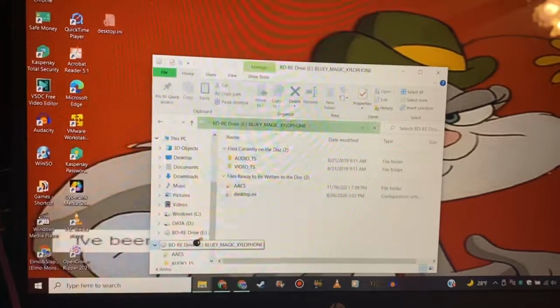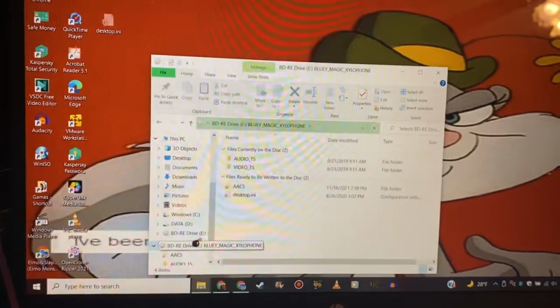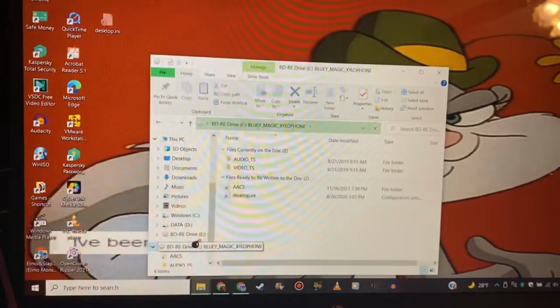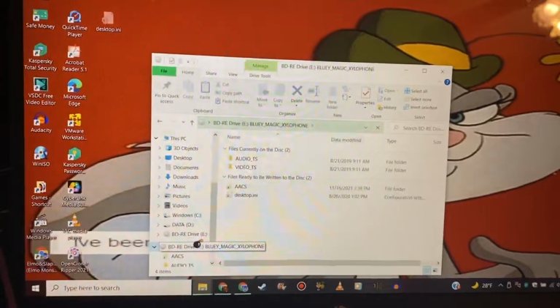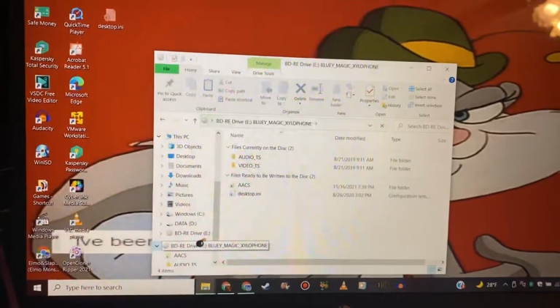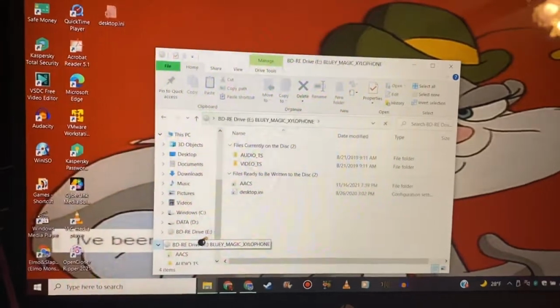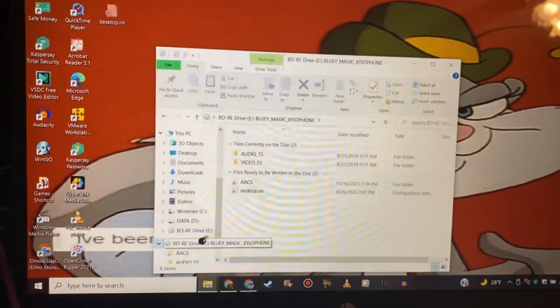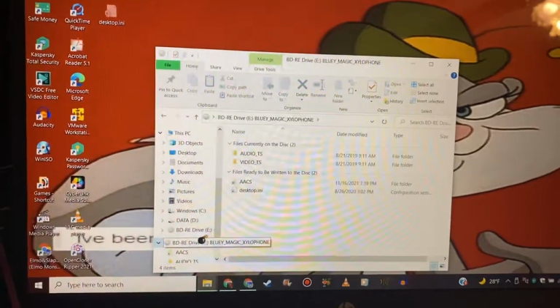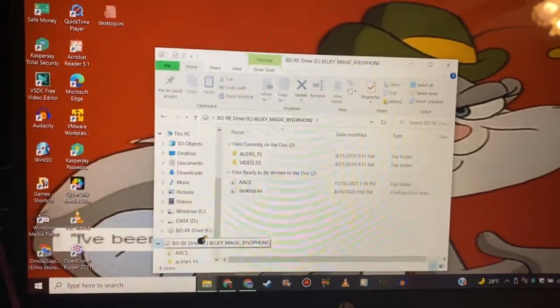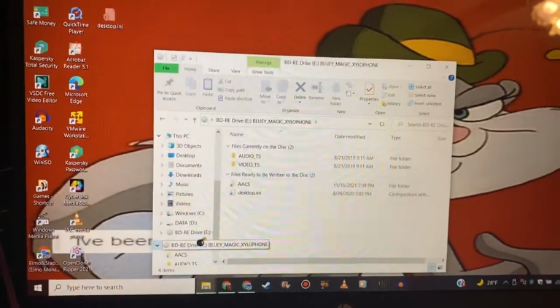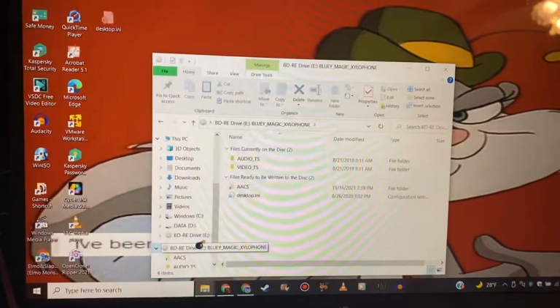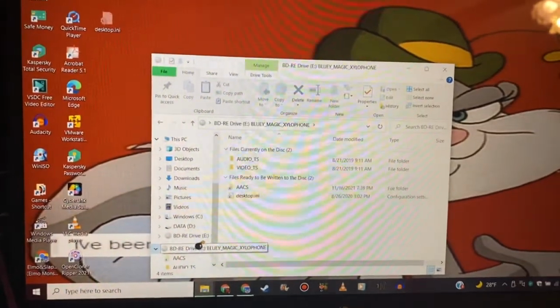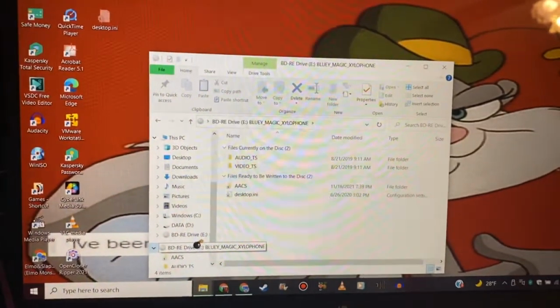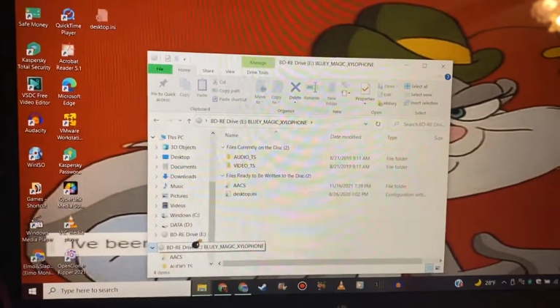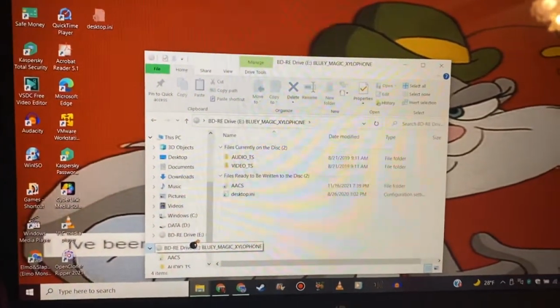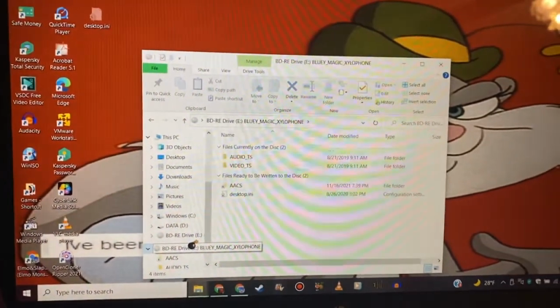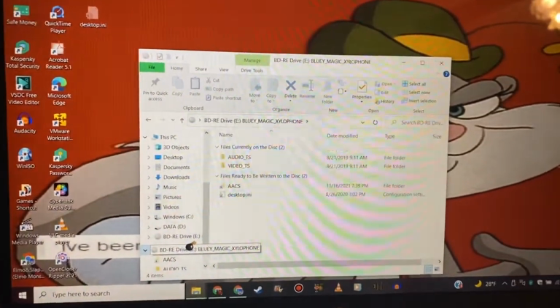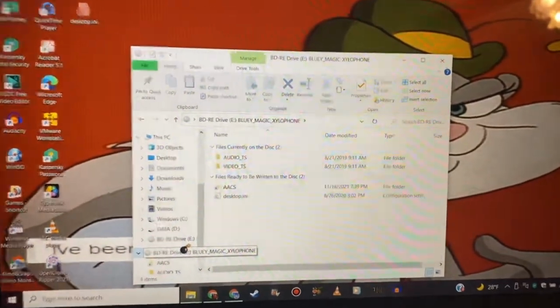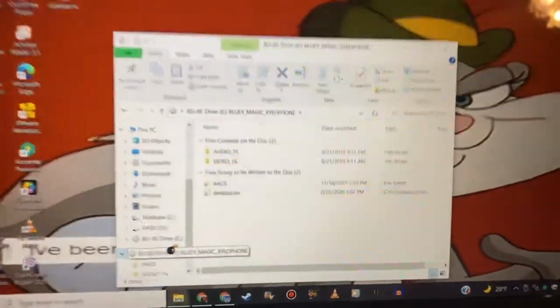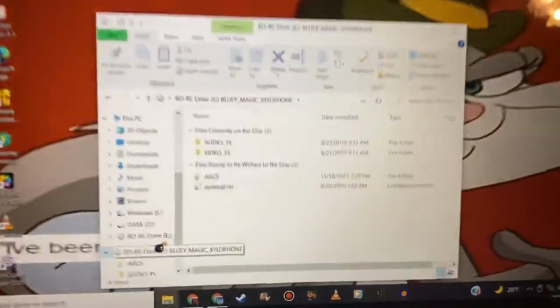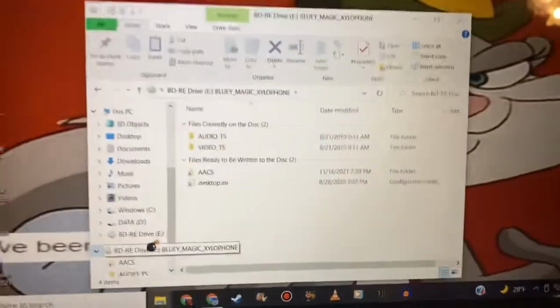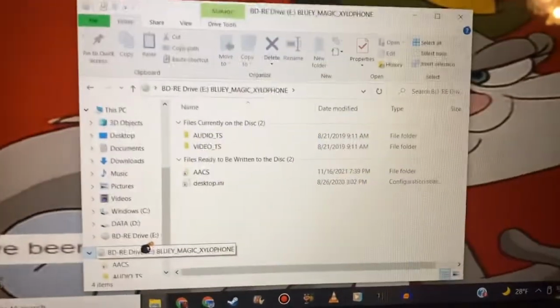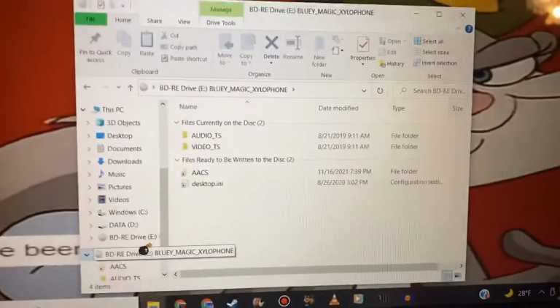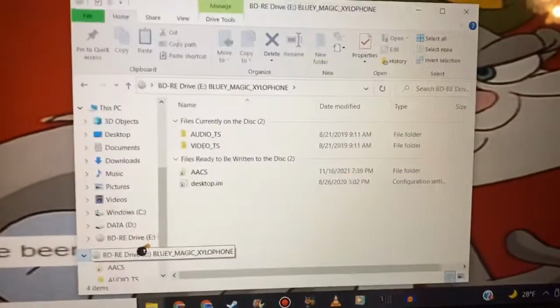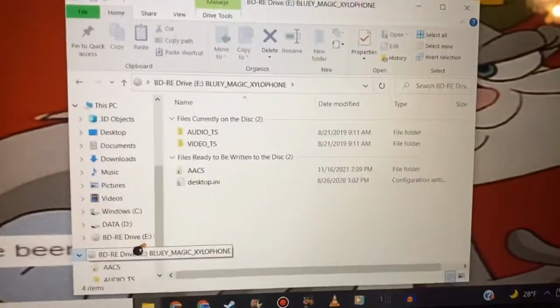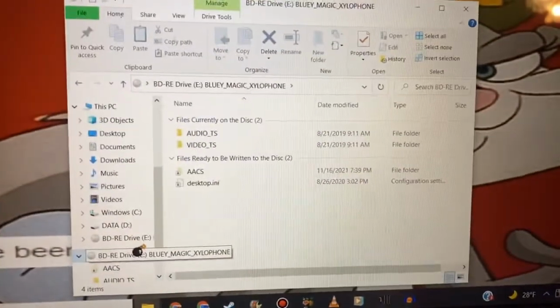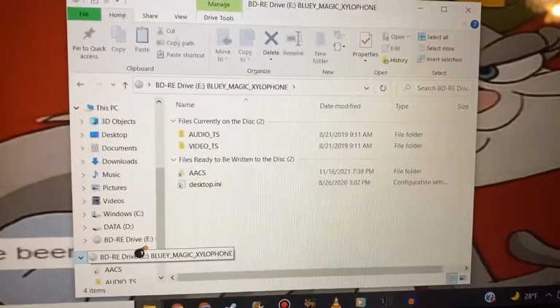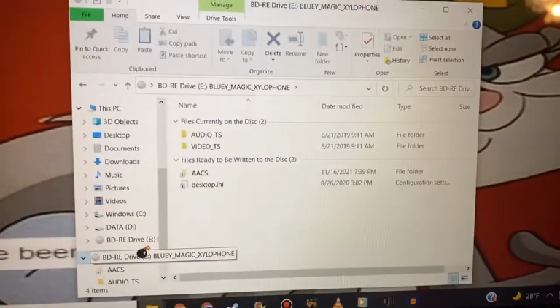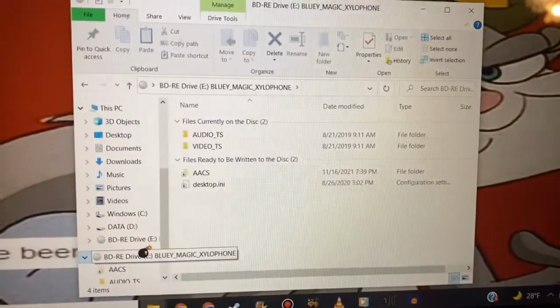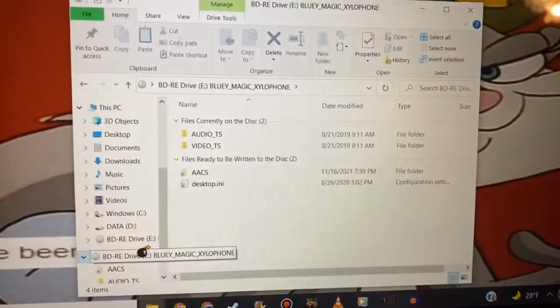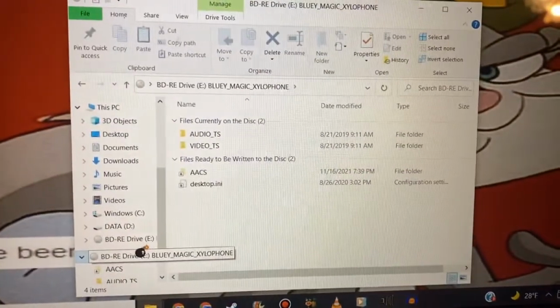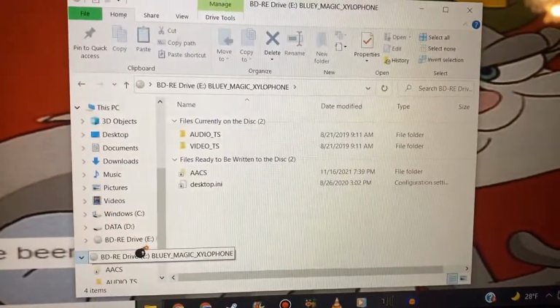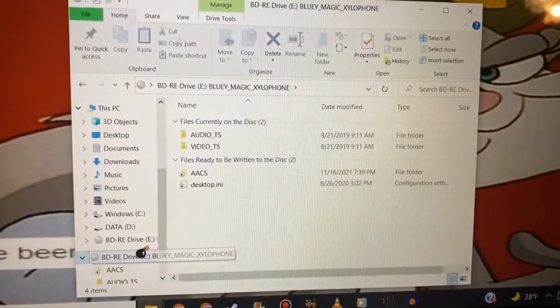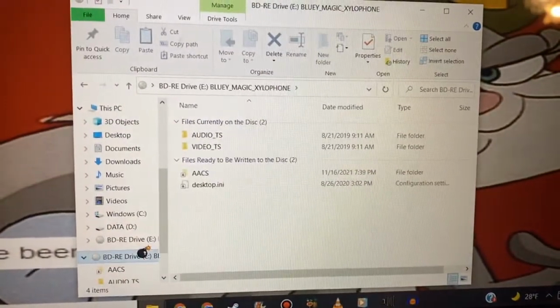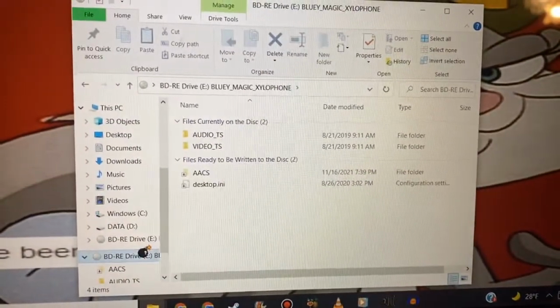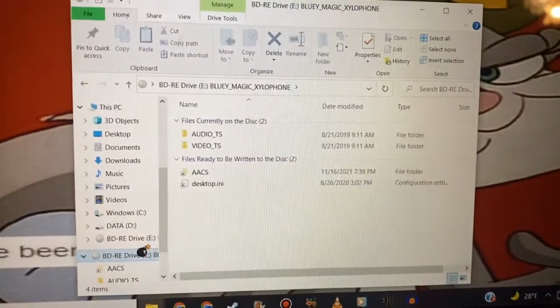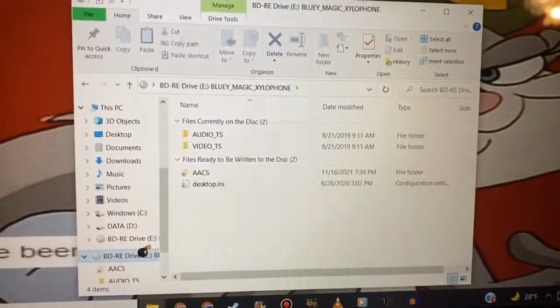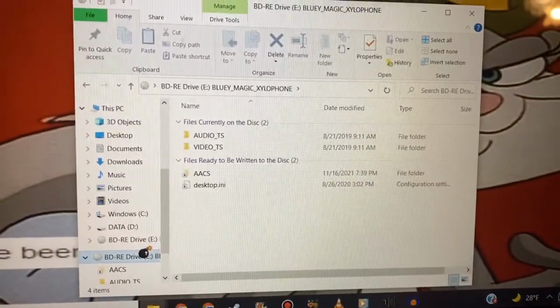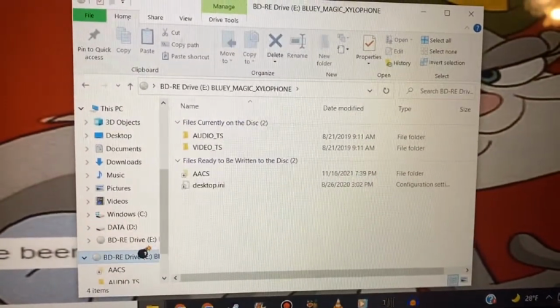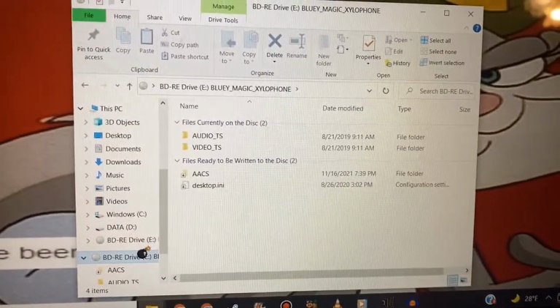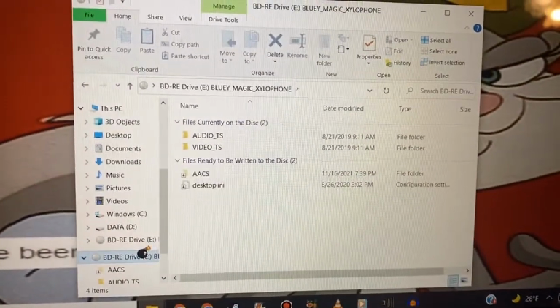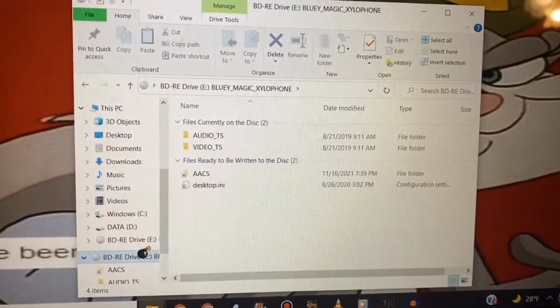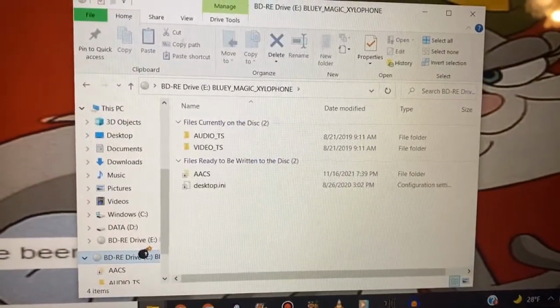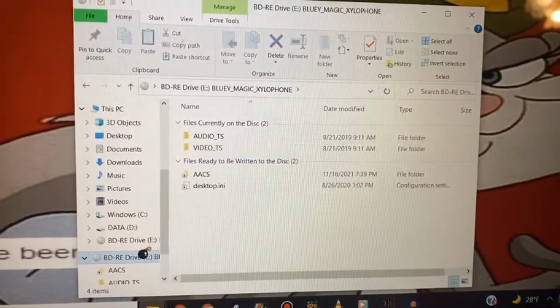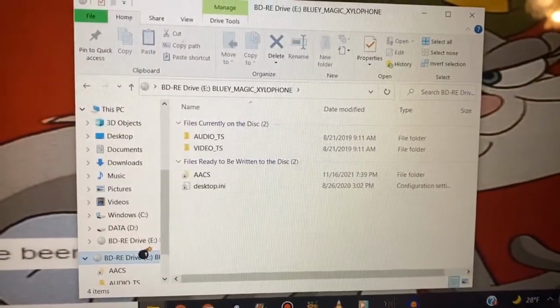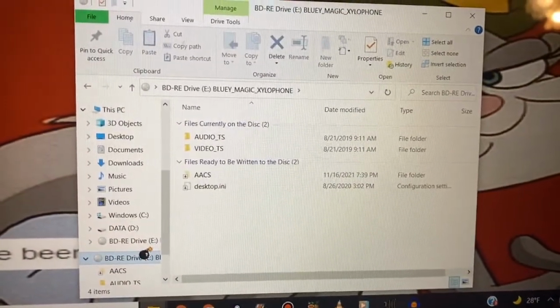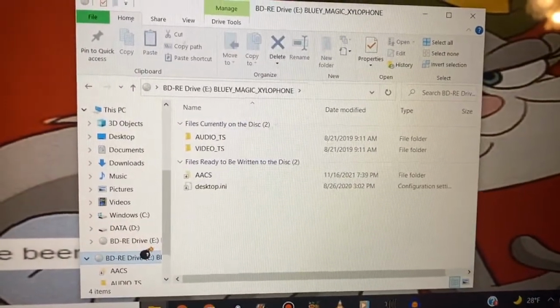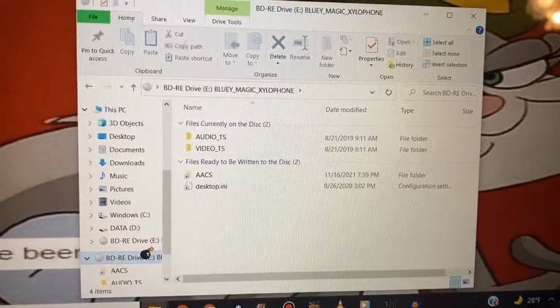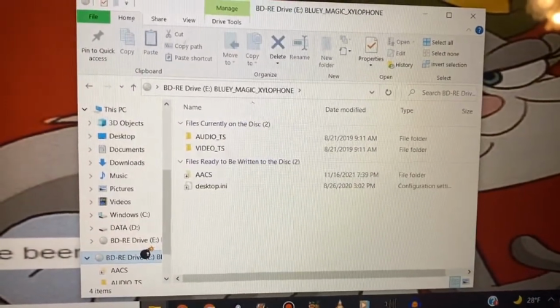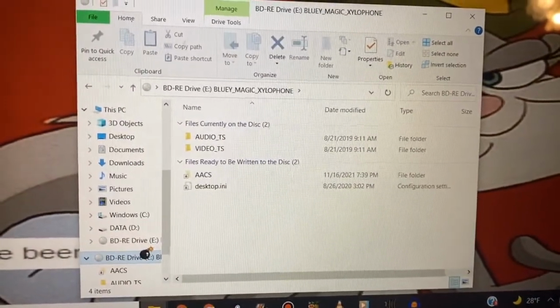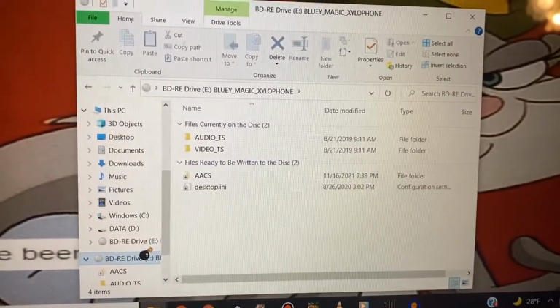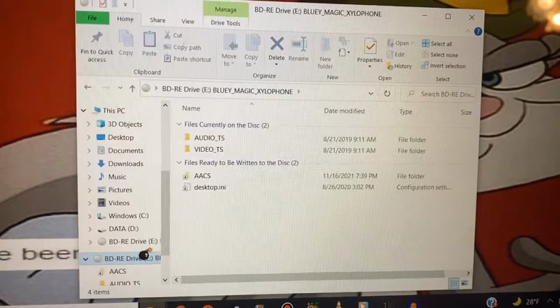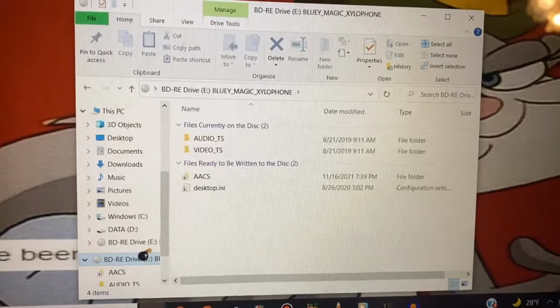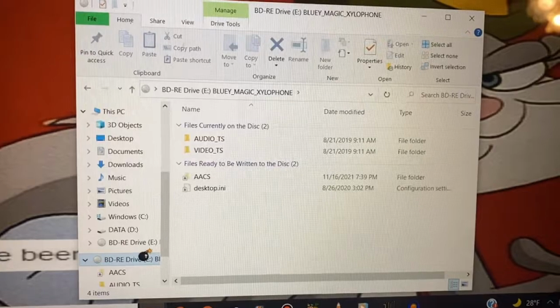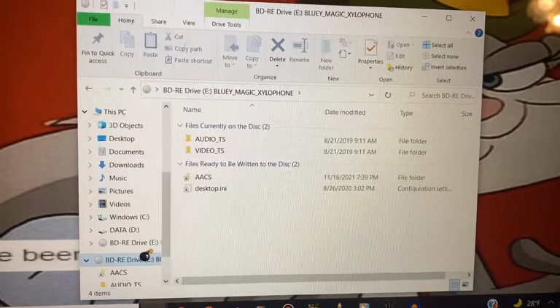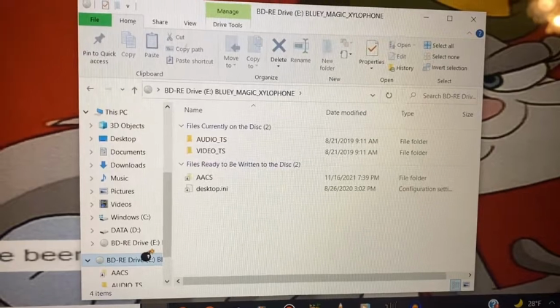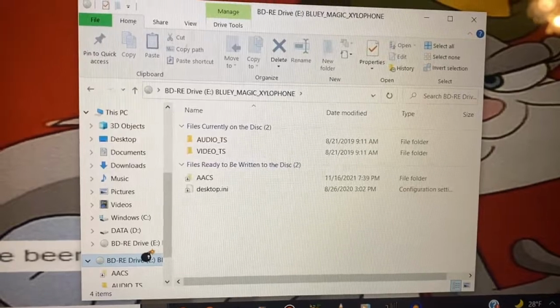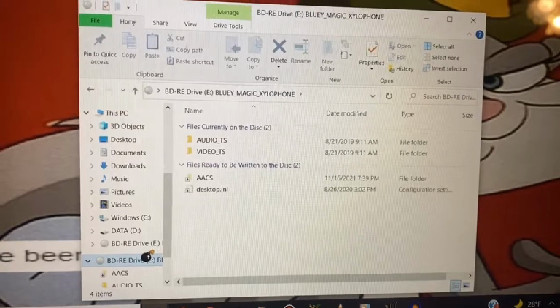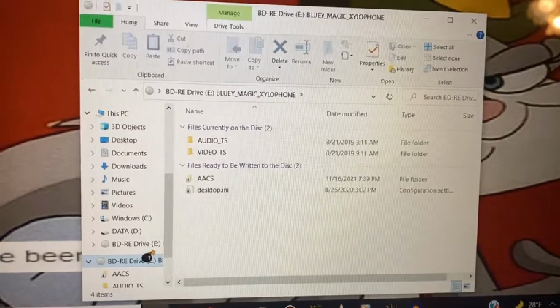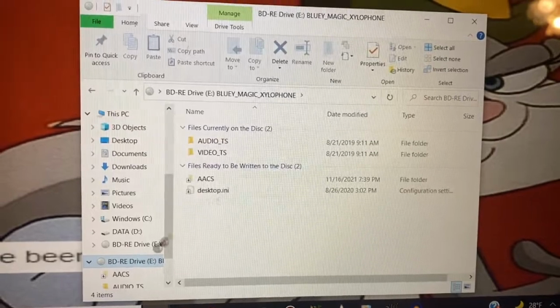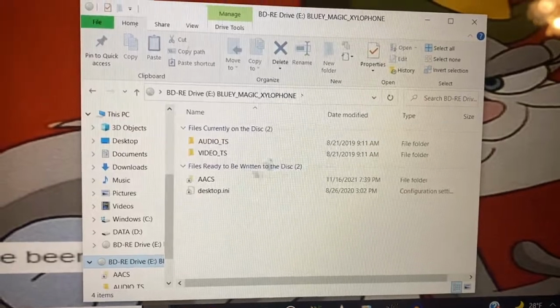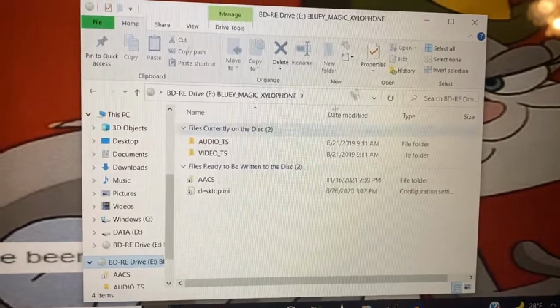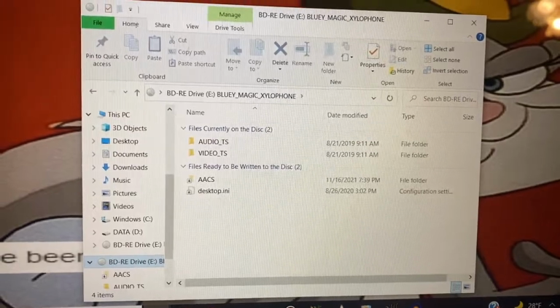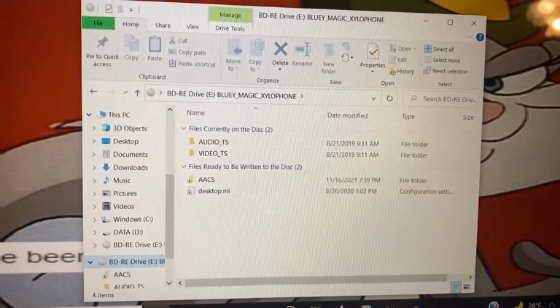All right, it's reading the disc right here. And as you can see here, it's printed on August 21st, 2019.